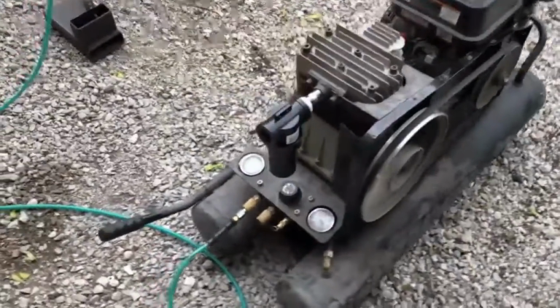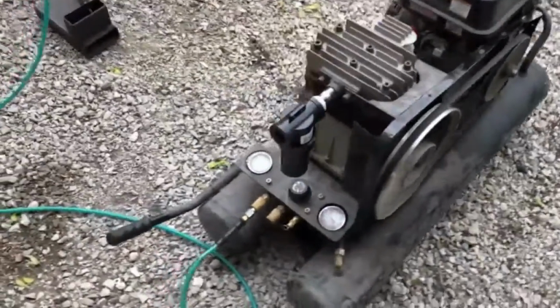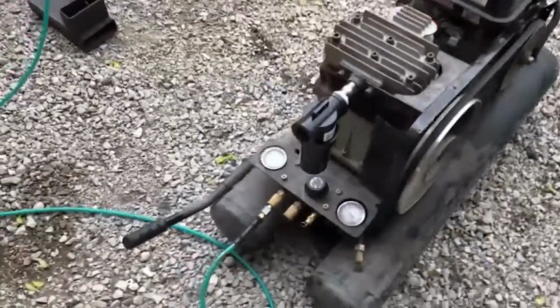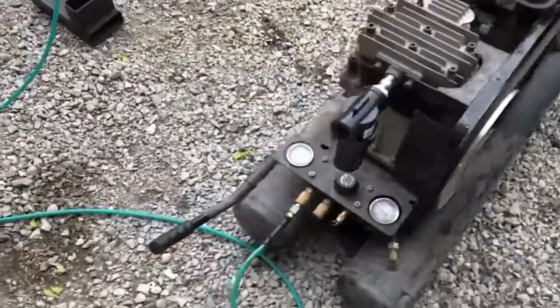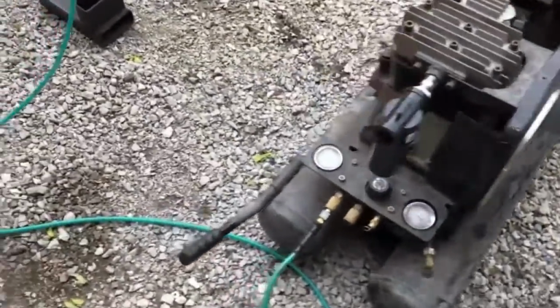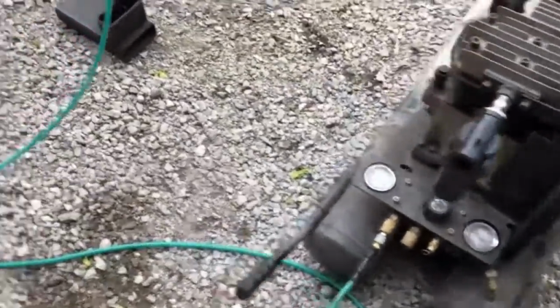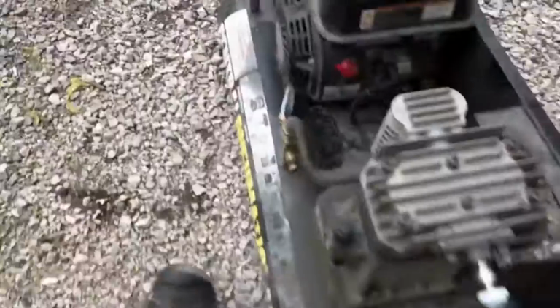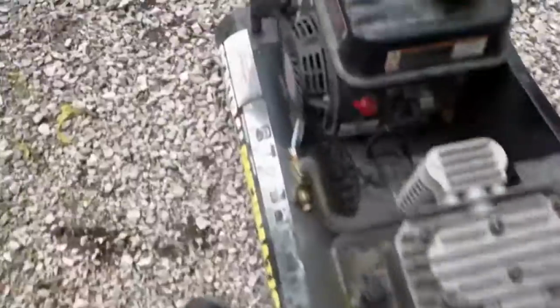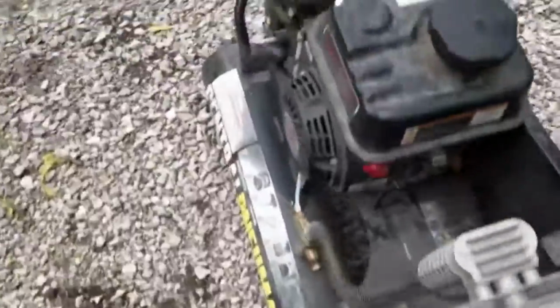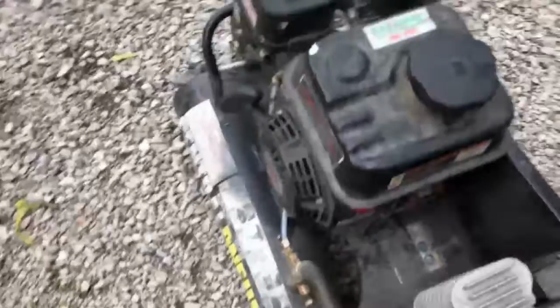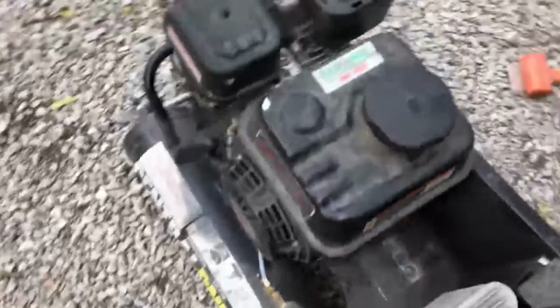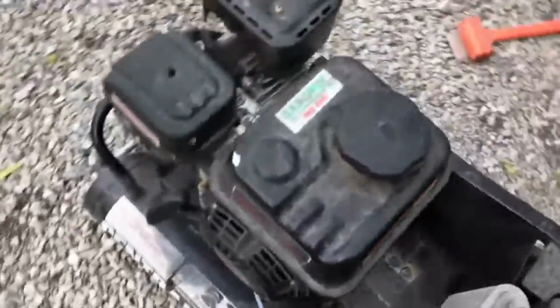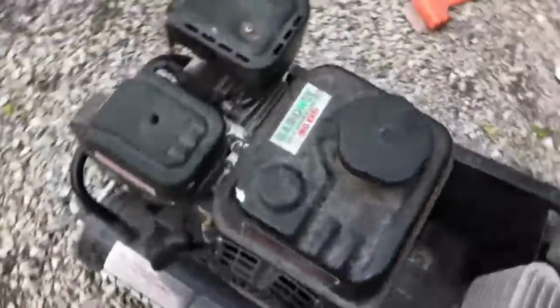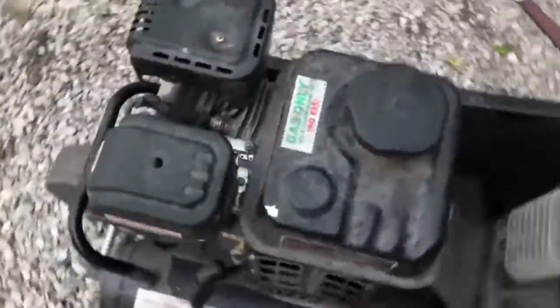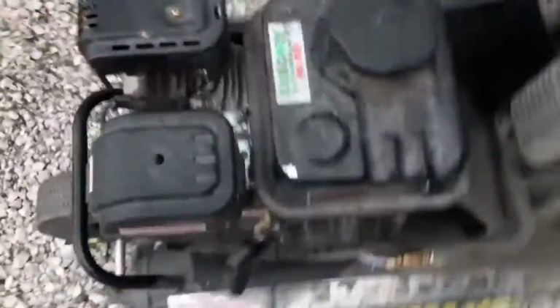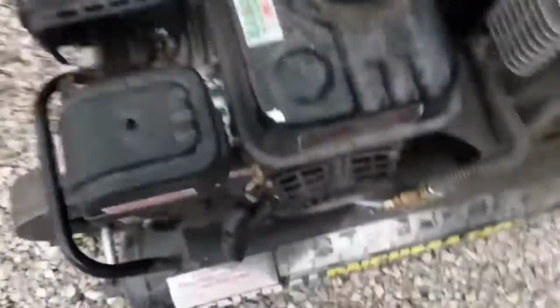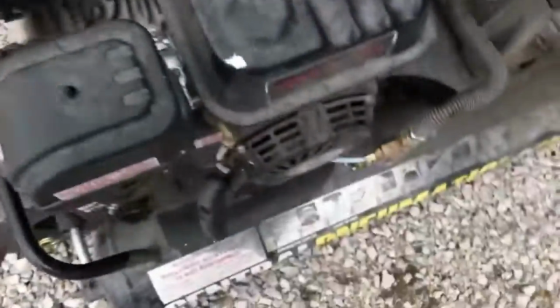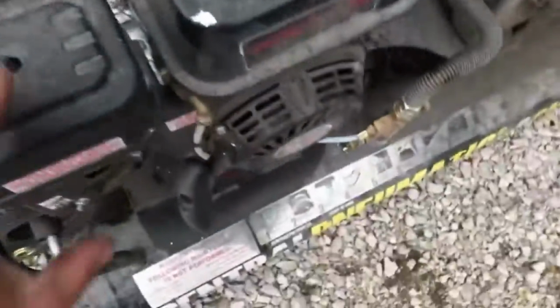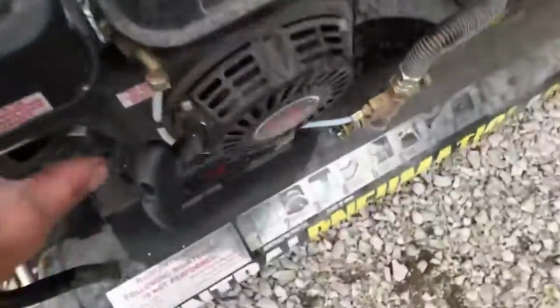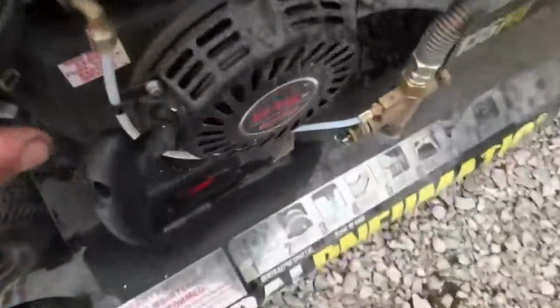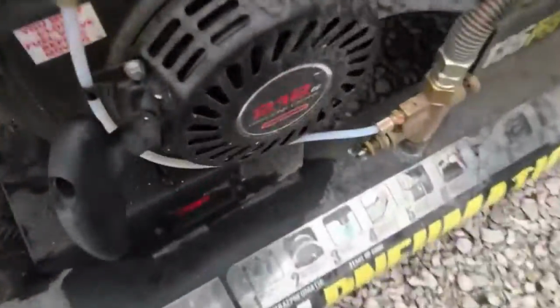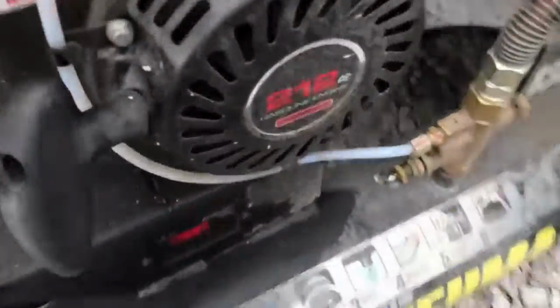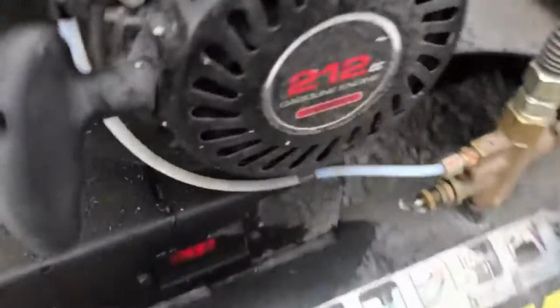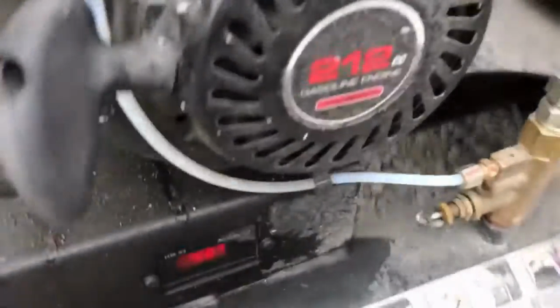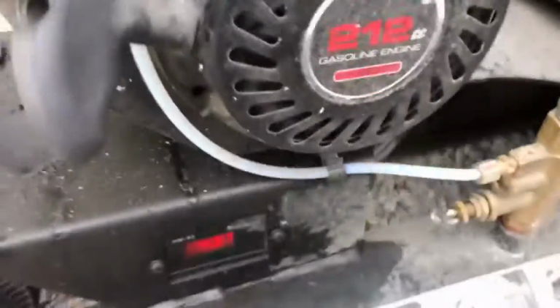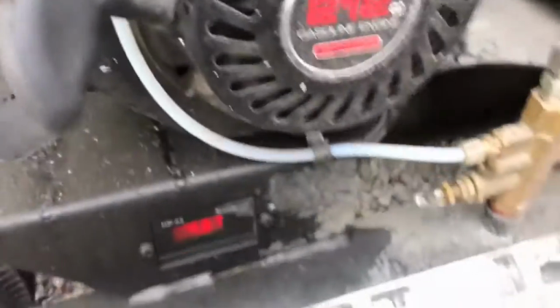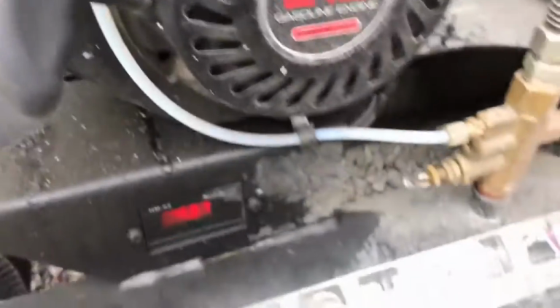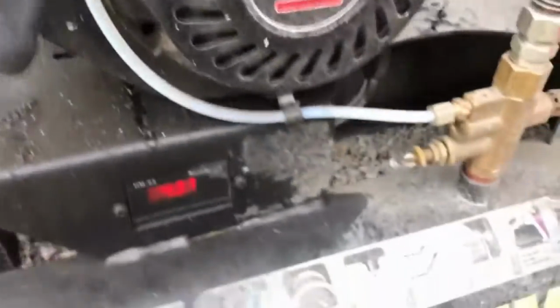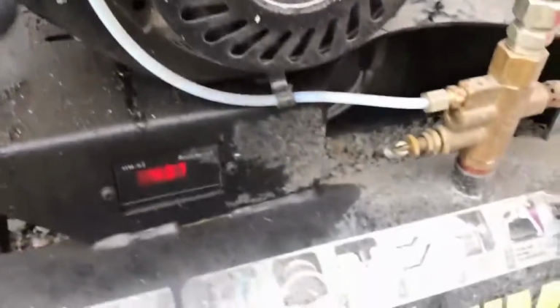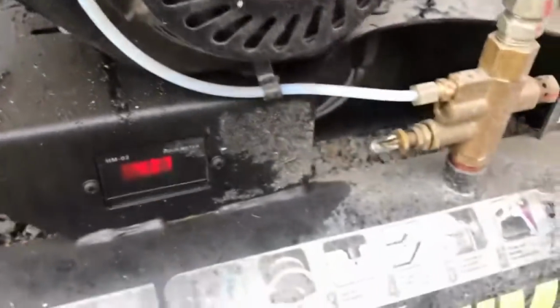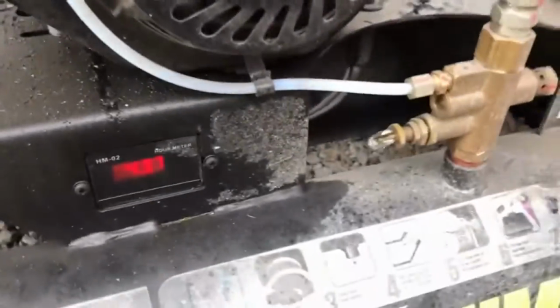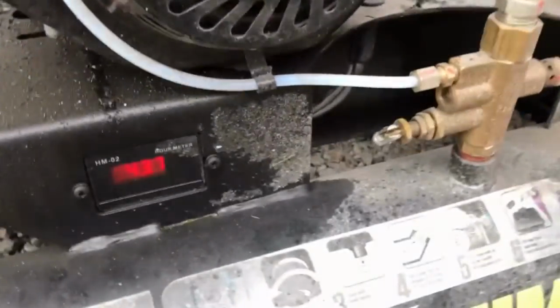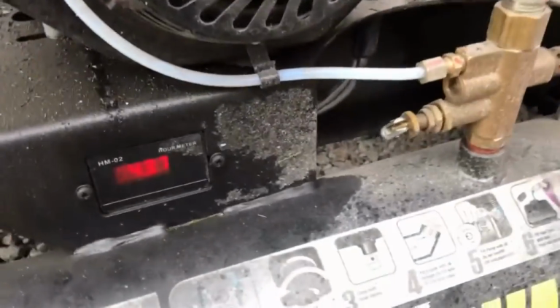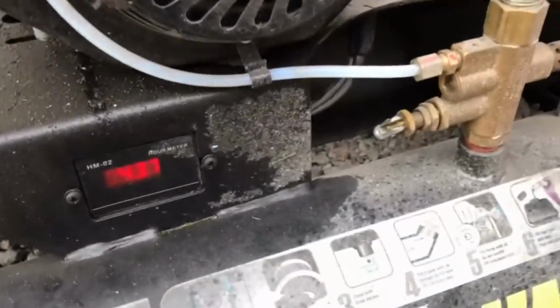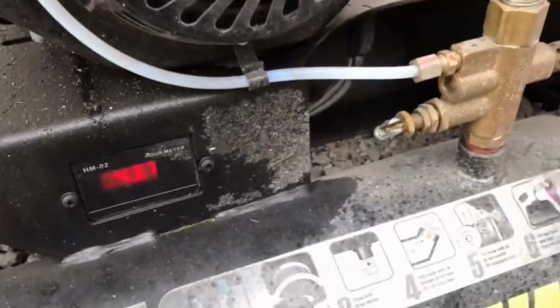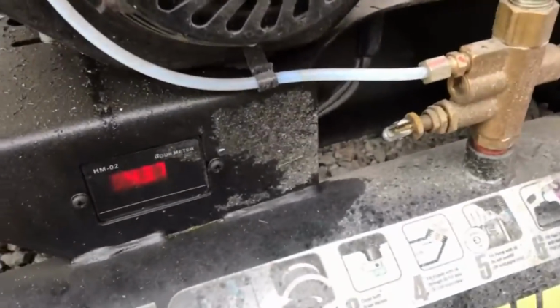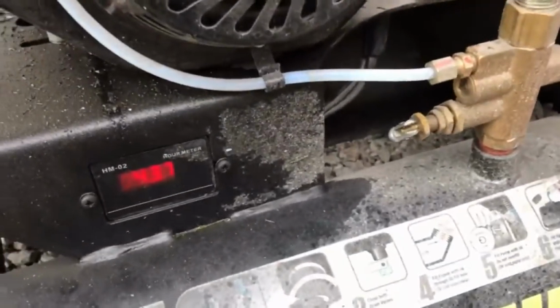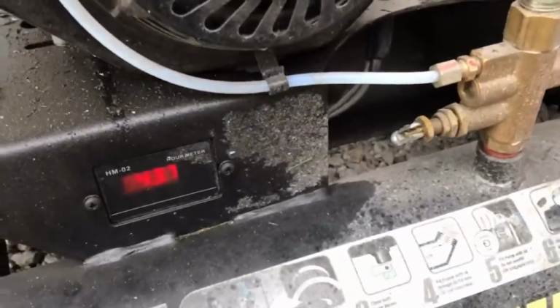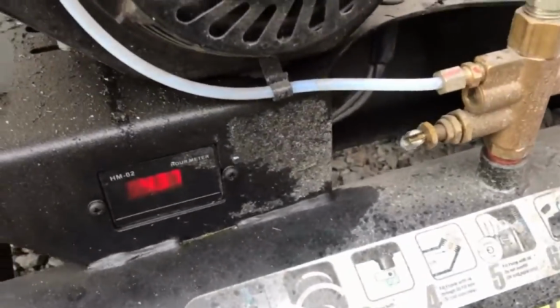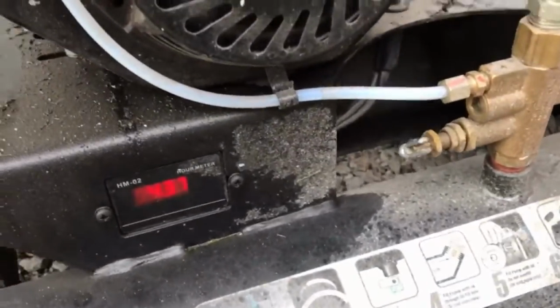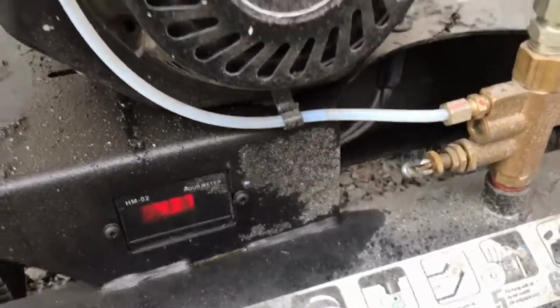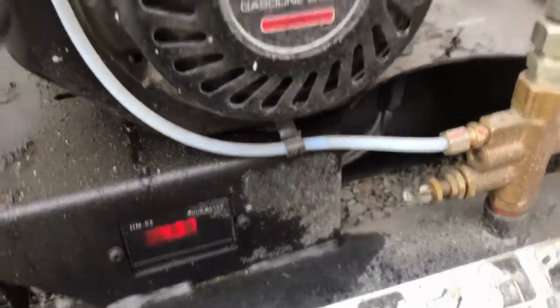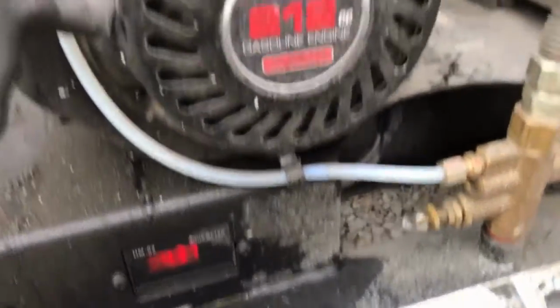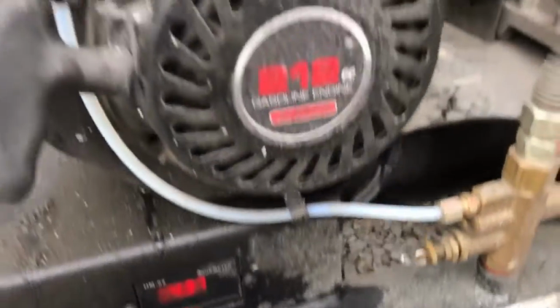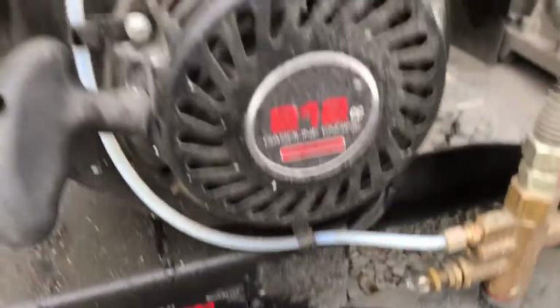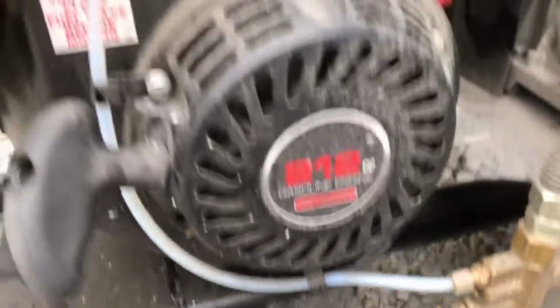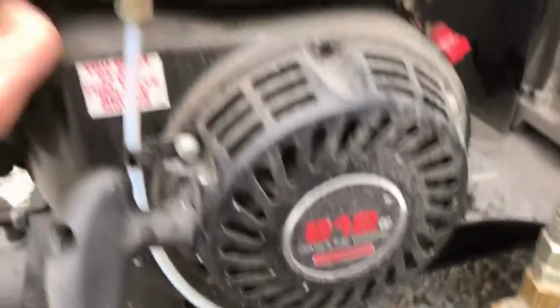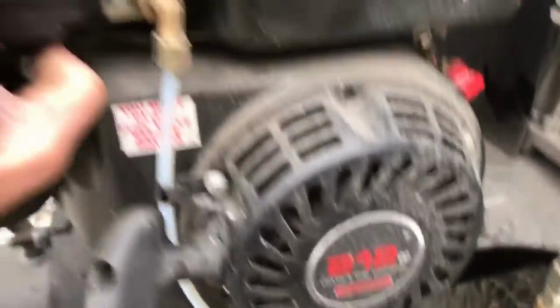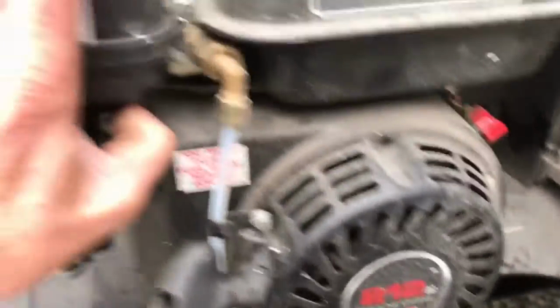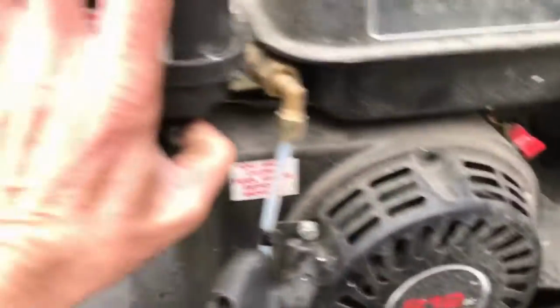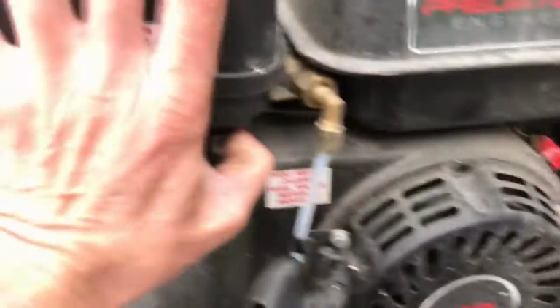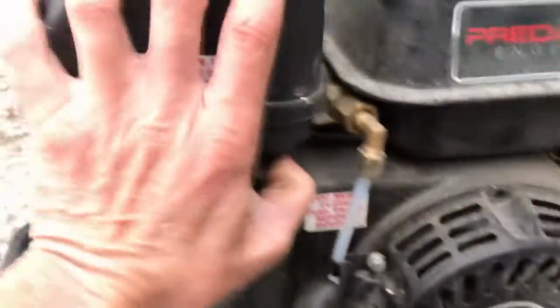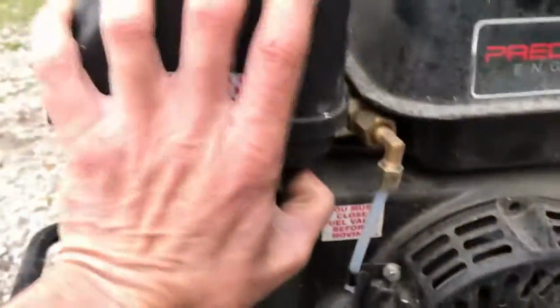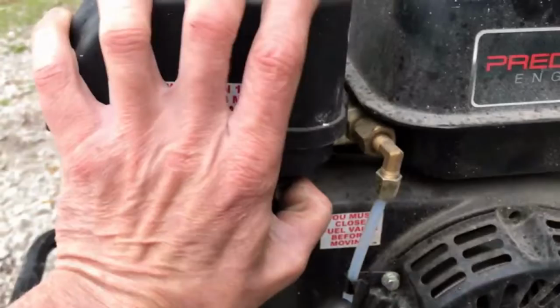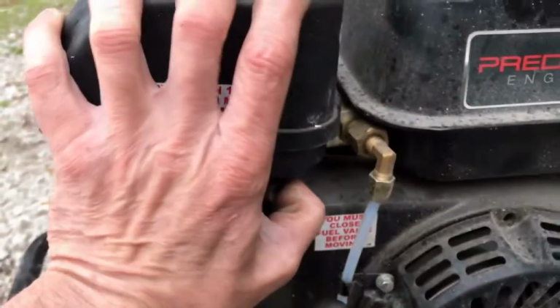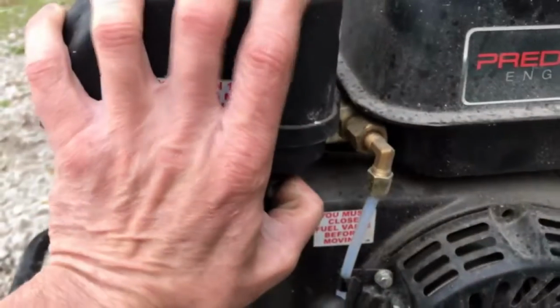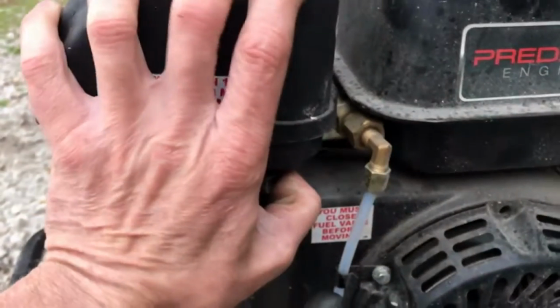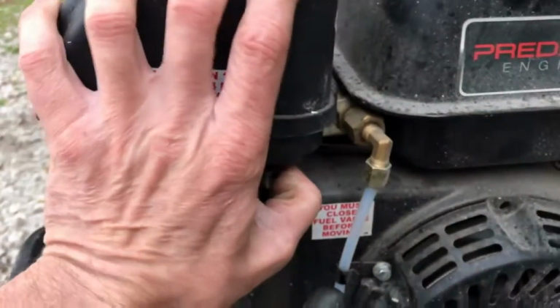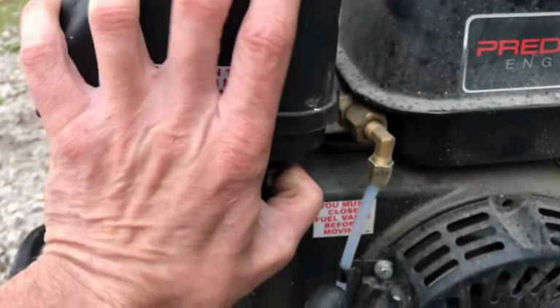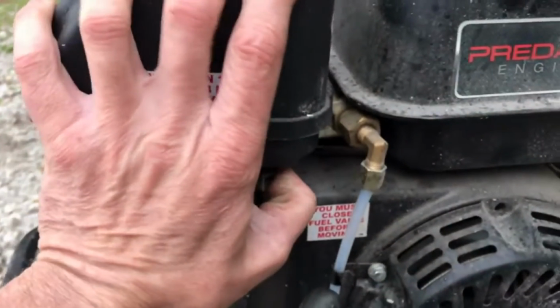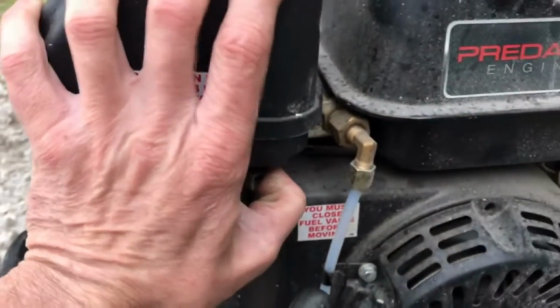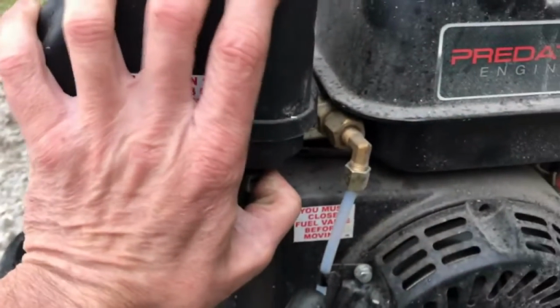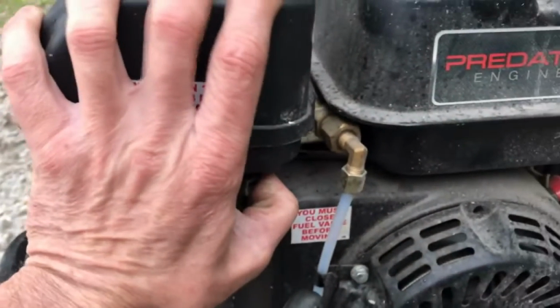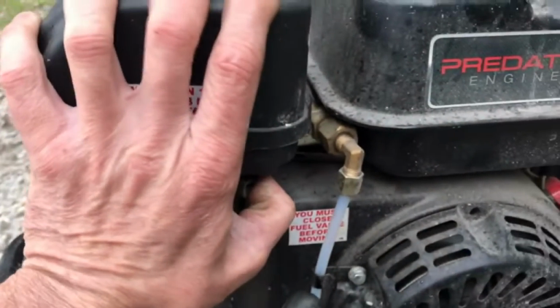It definitely has a struggle to it. We're going to have to increase the throttle here, so let's take a screwdriver to this throttle.